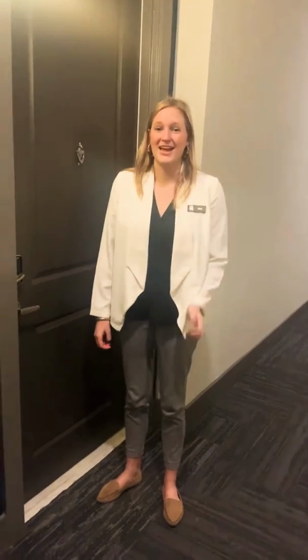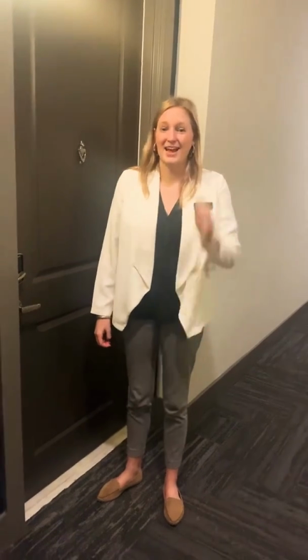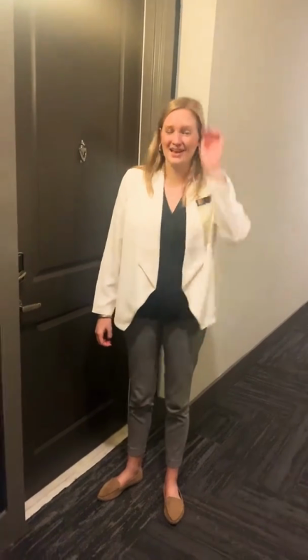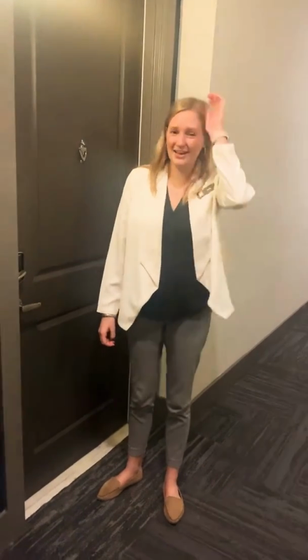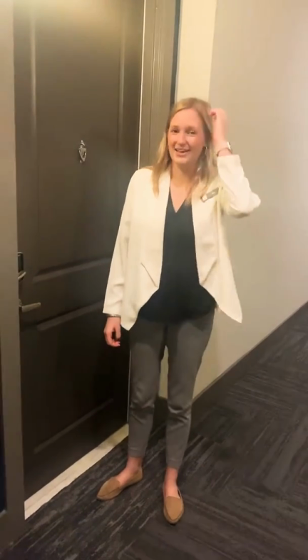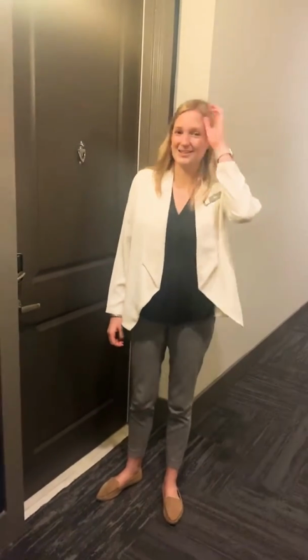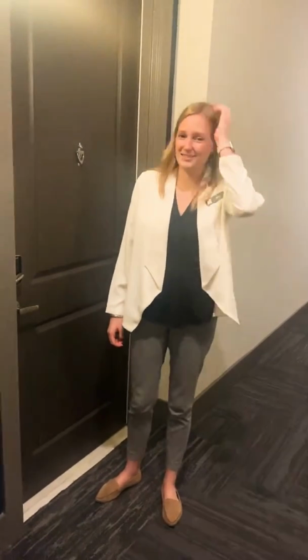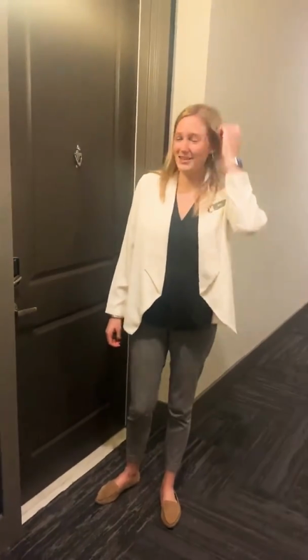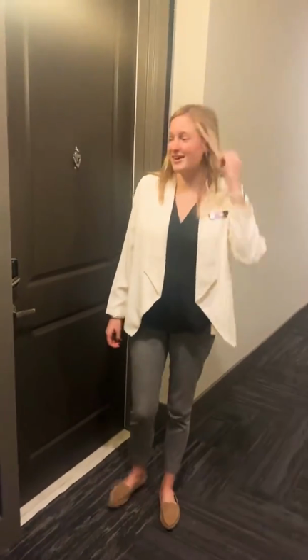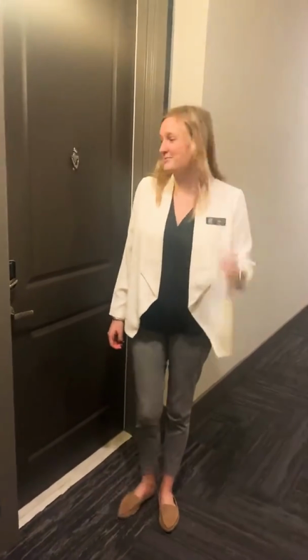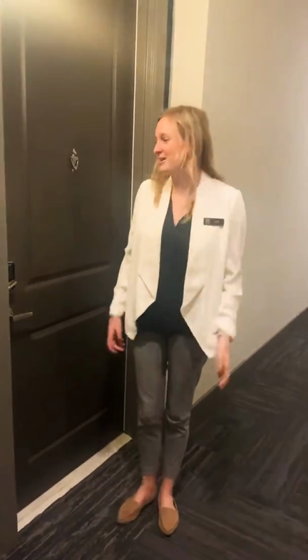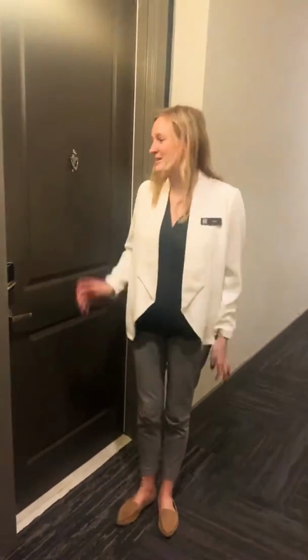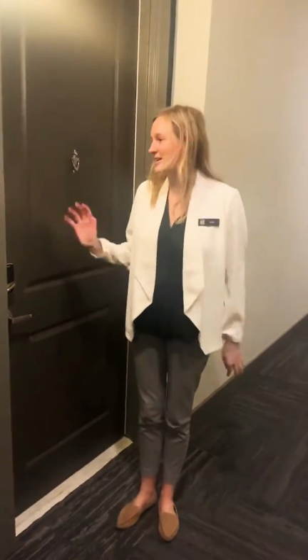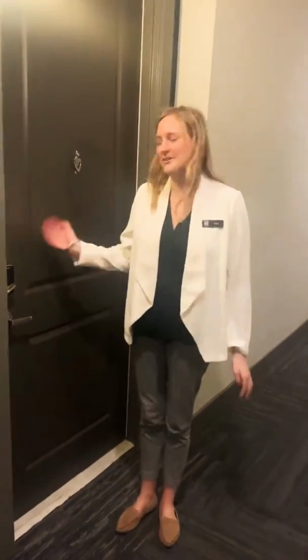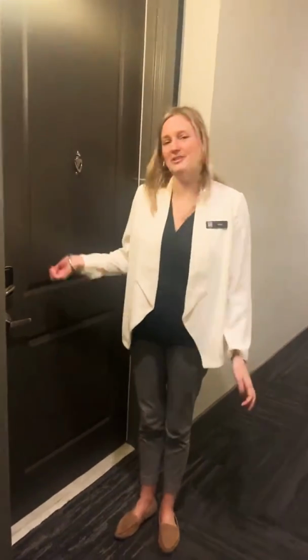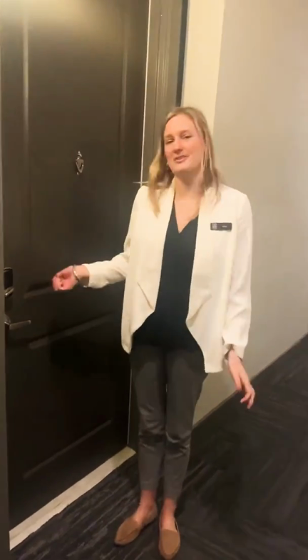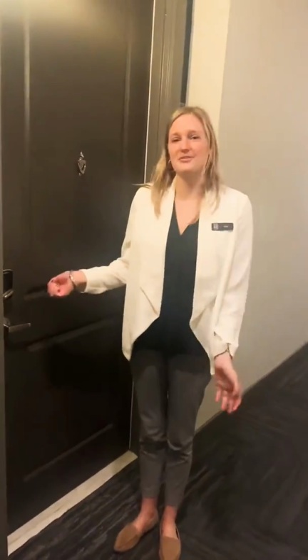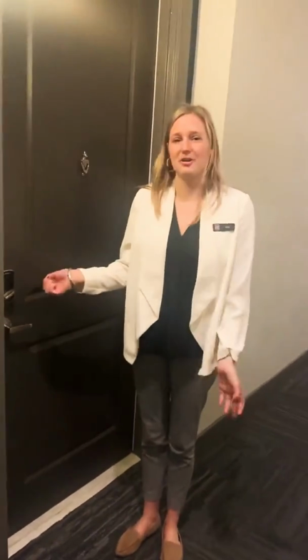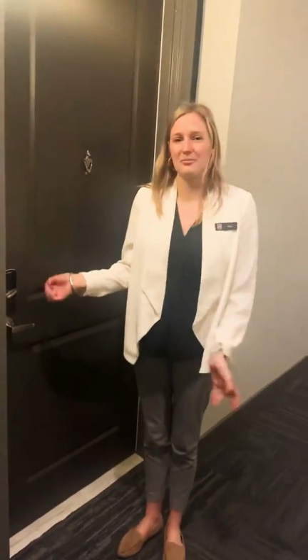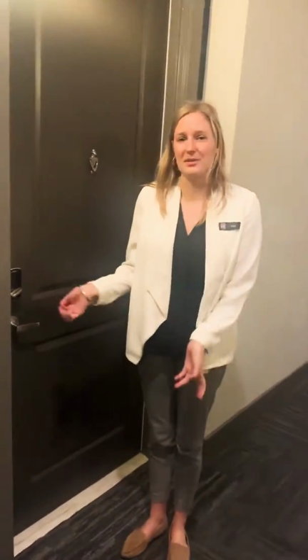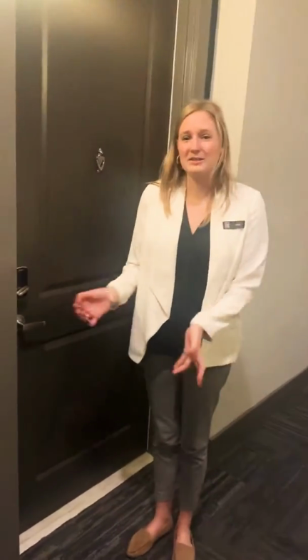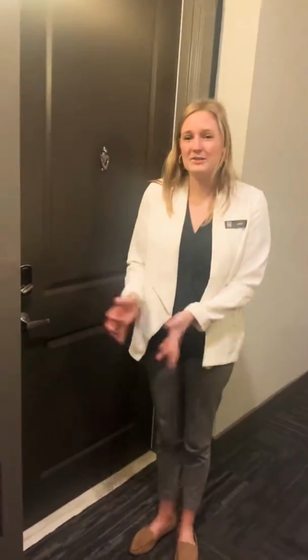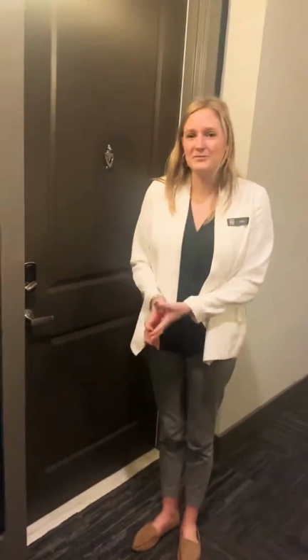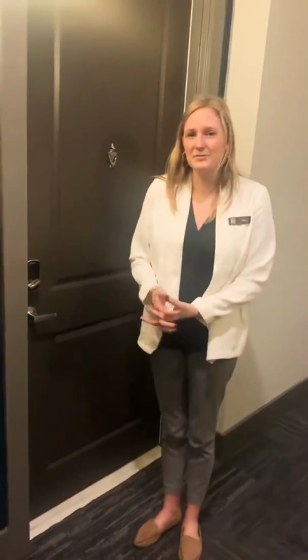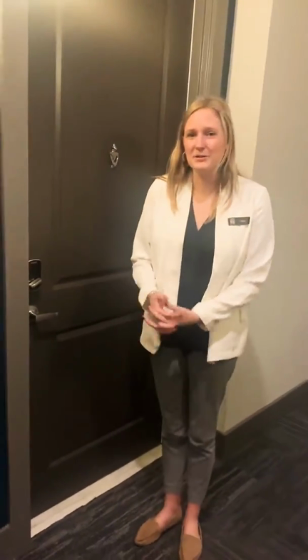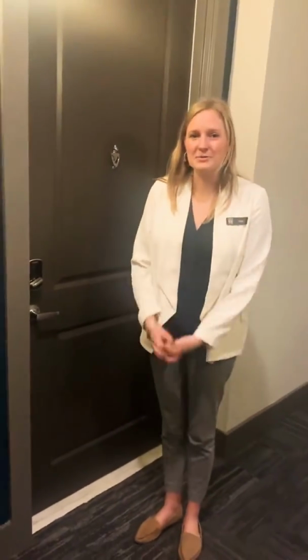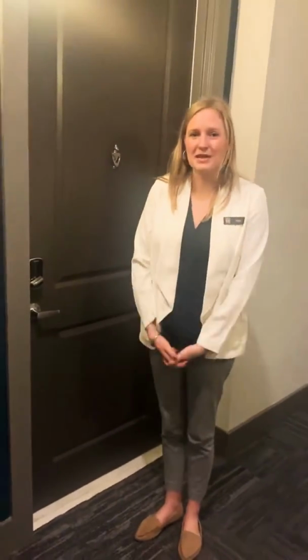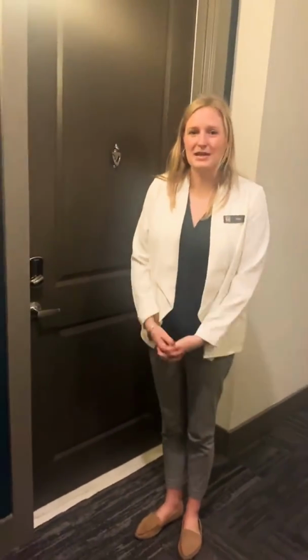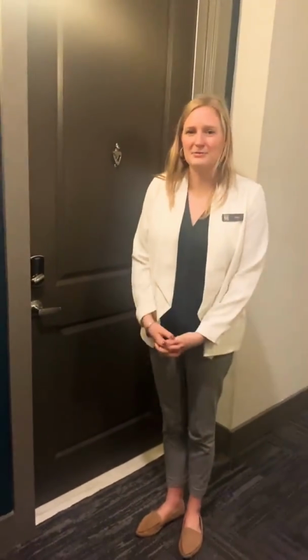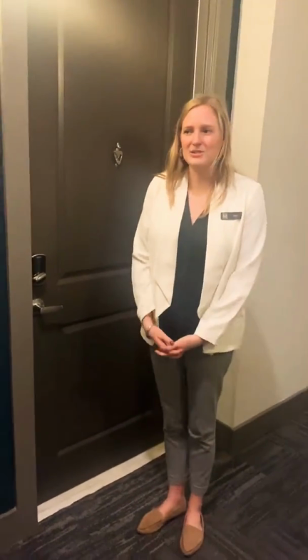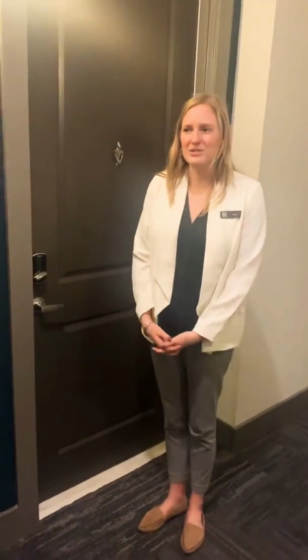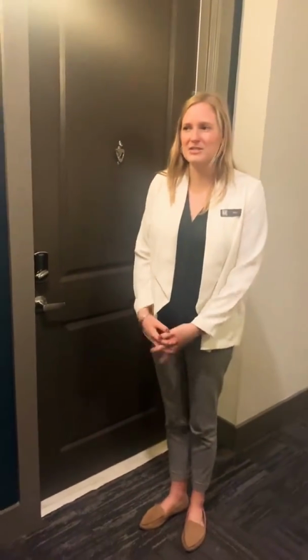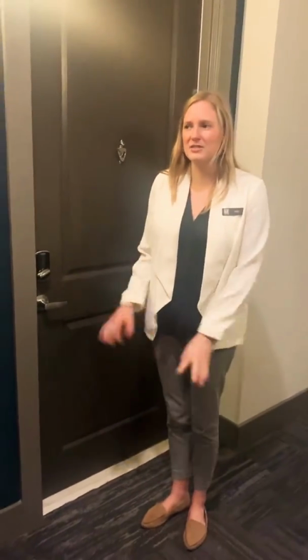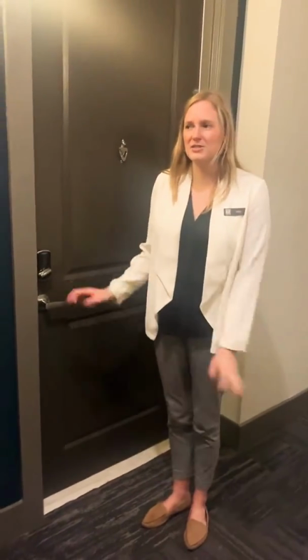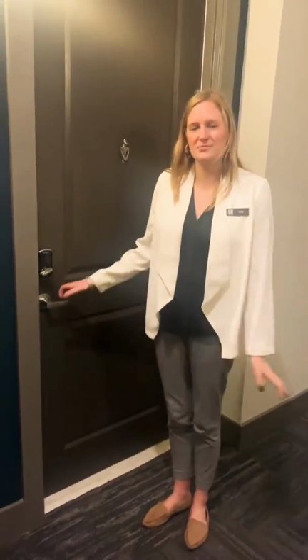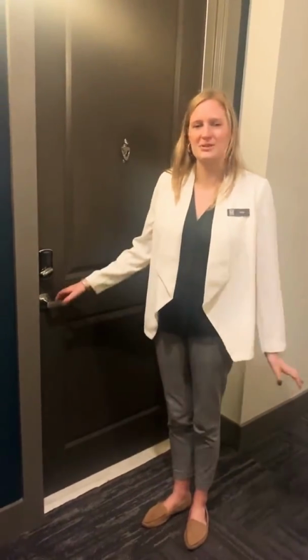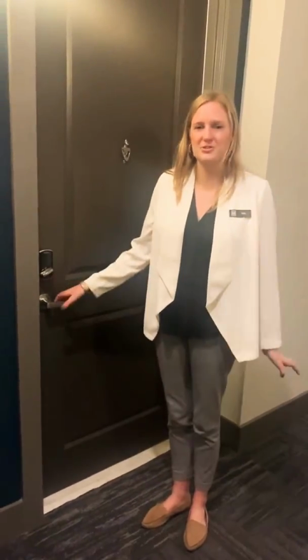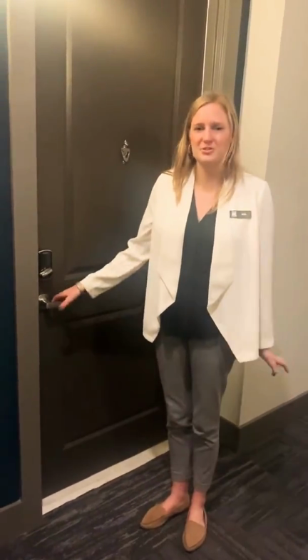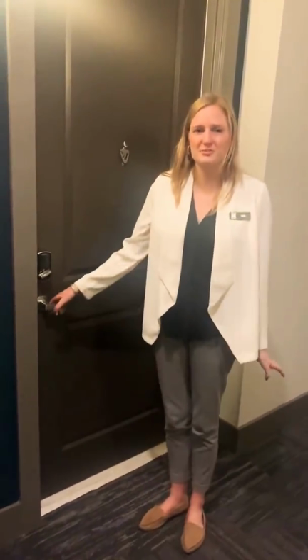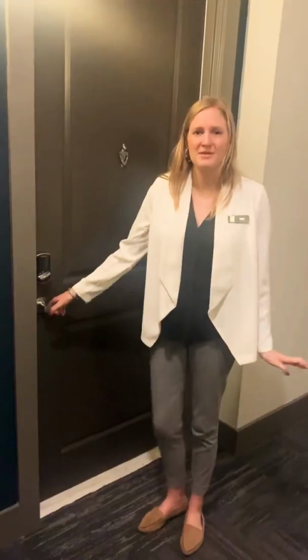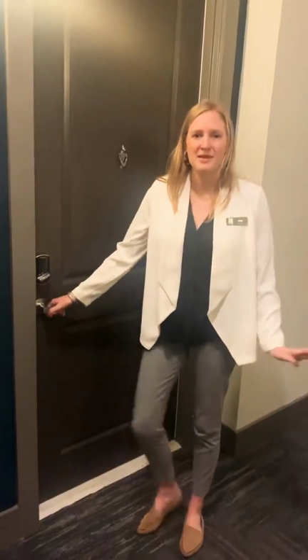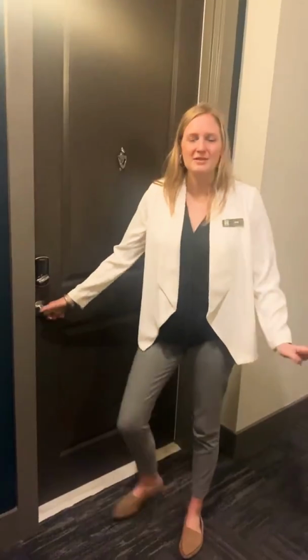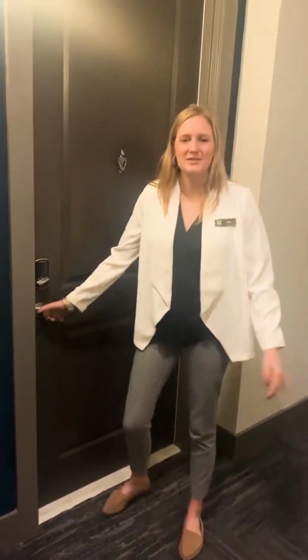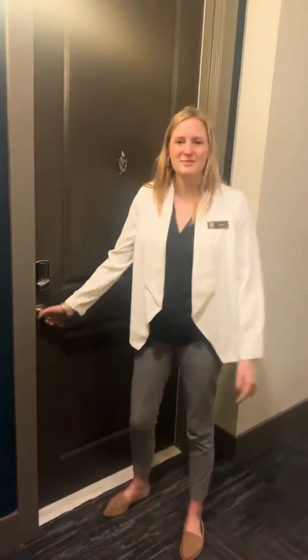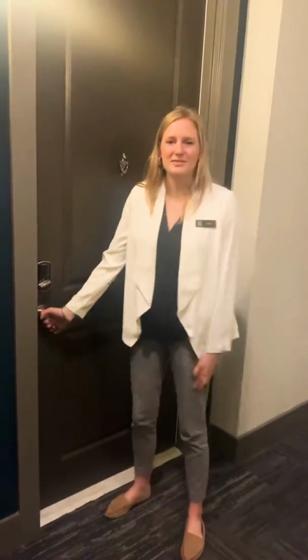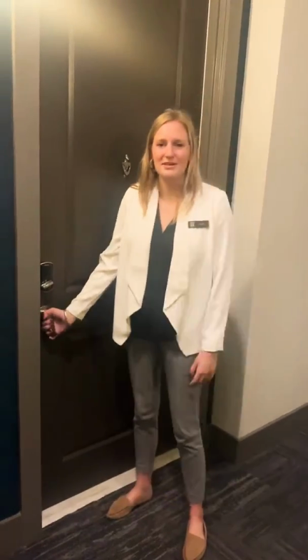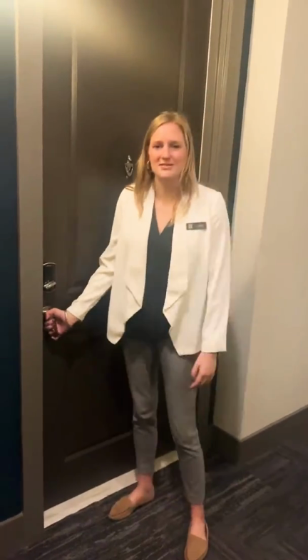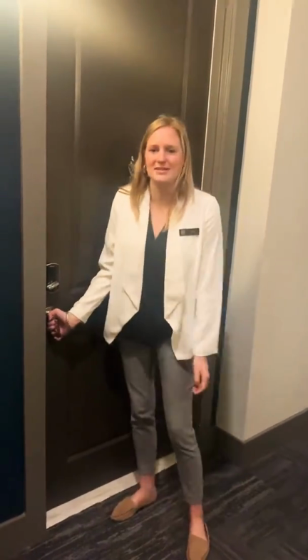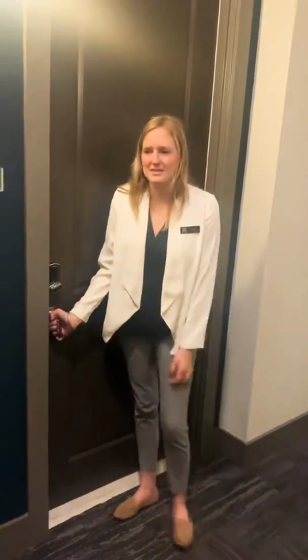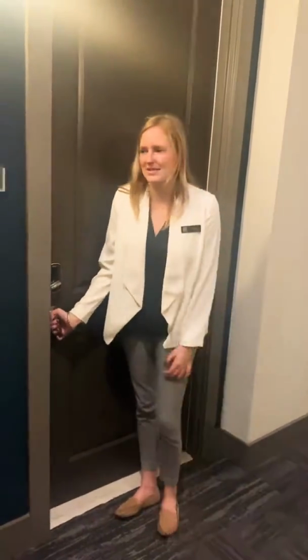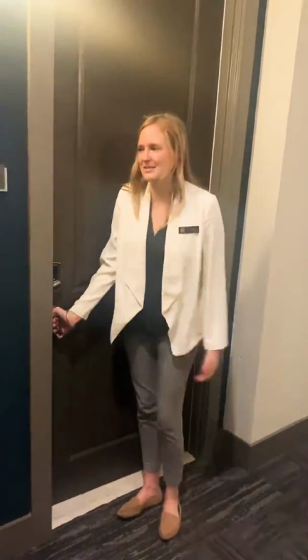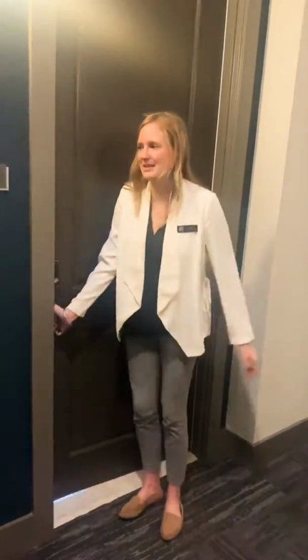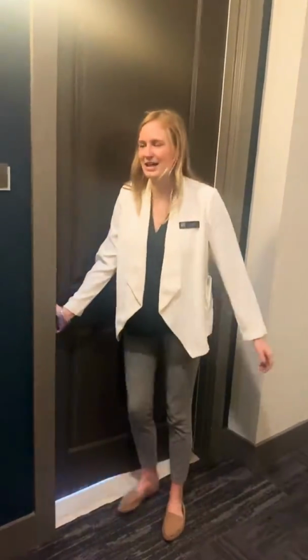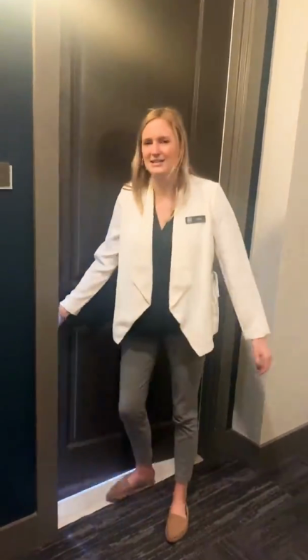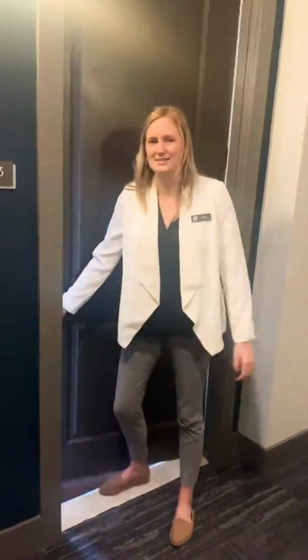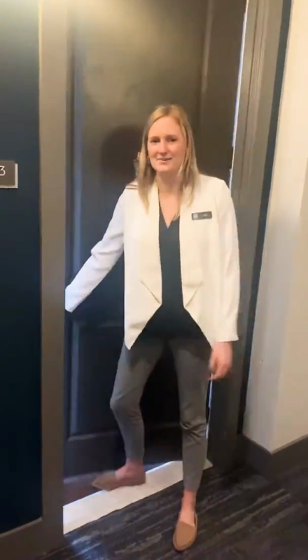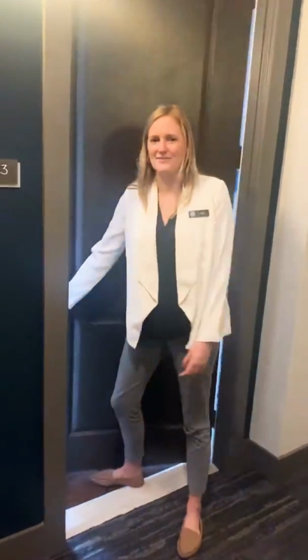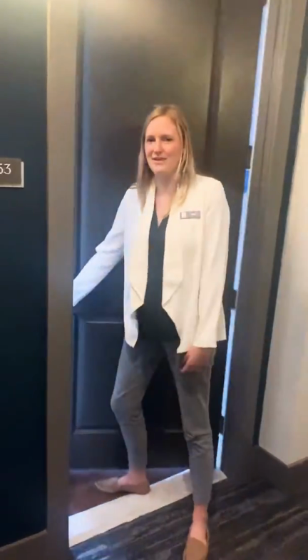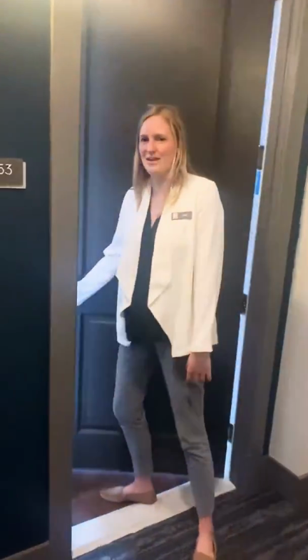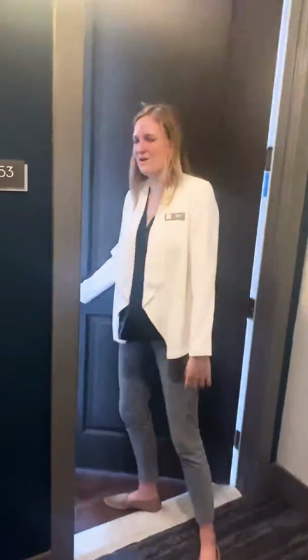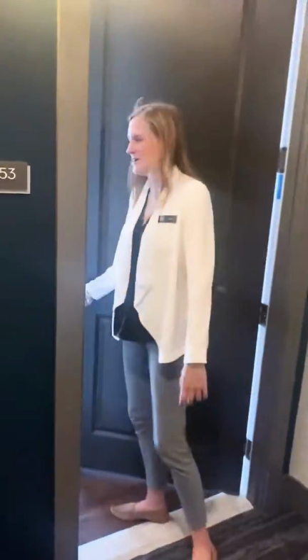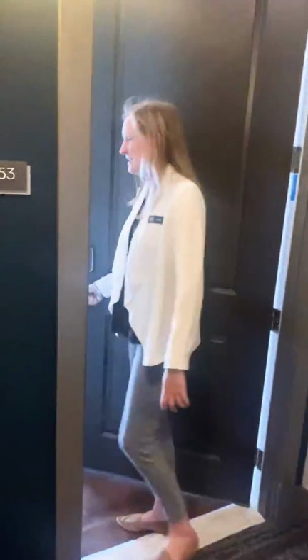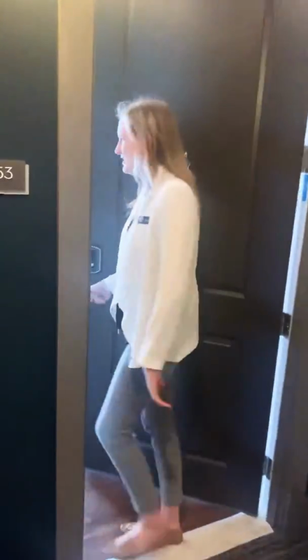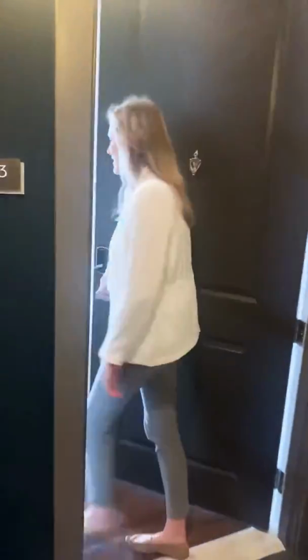Hi guys, today I'm going to take you into our B2 floor plan, which is a two-bedroom that's 1,069 square feet. Come on in.